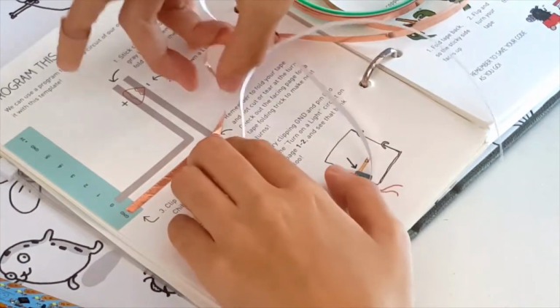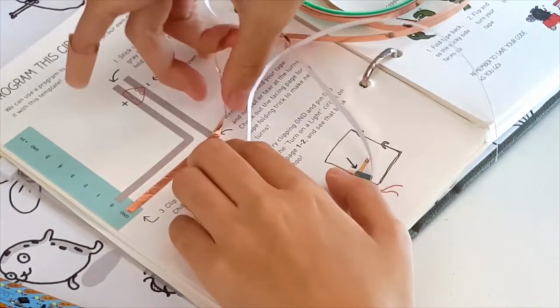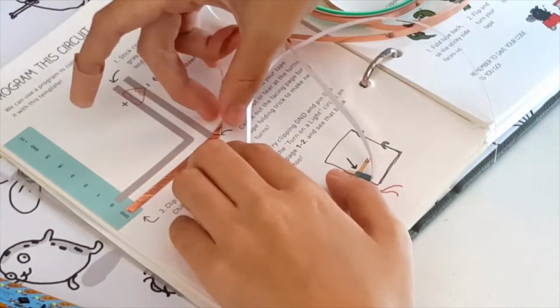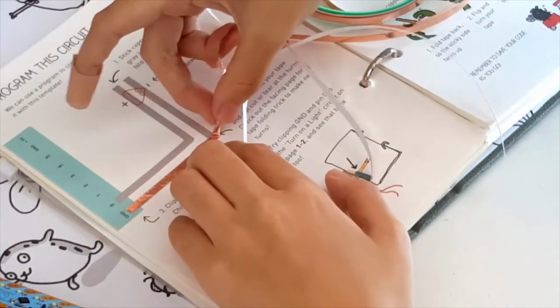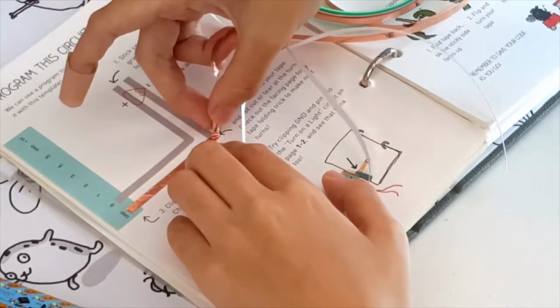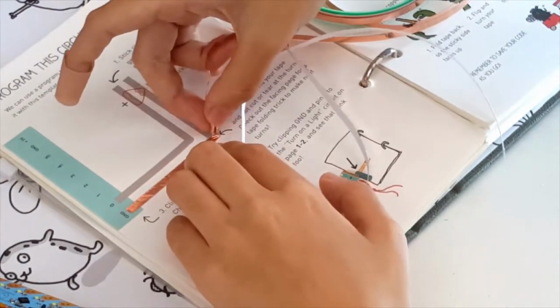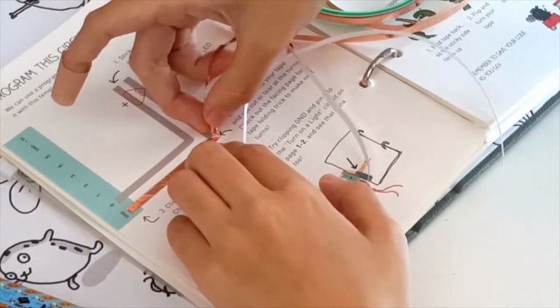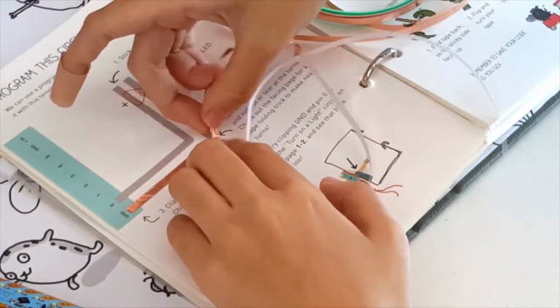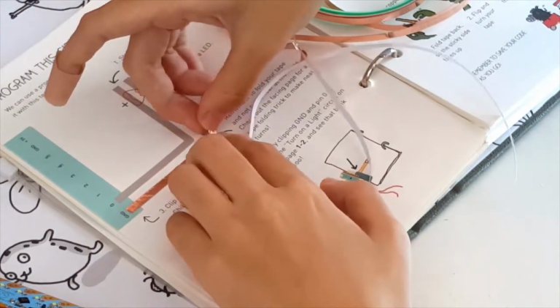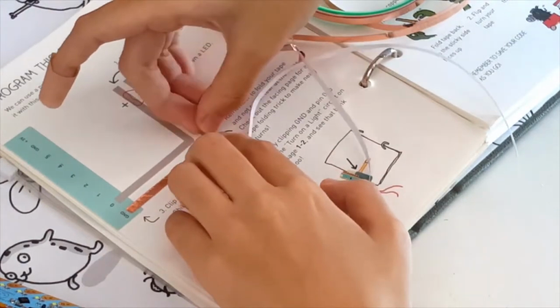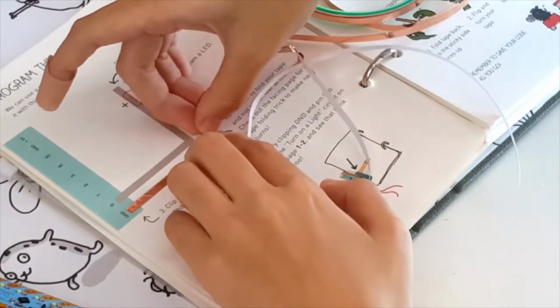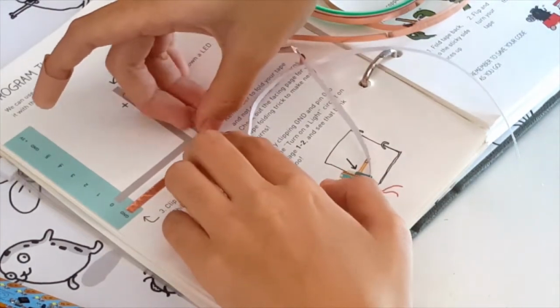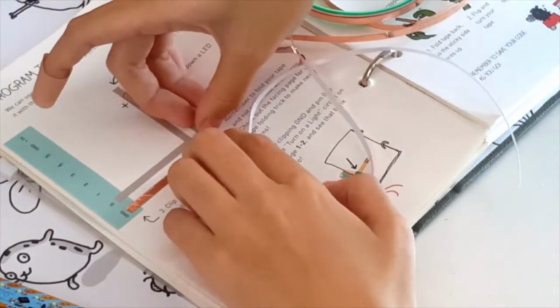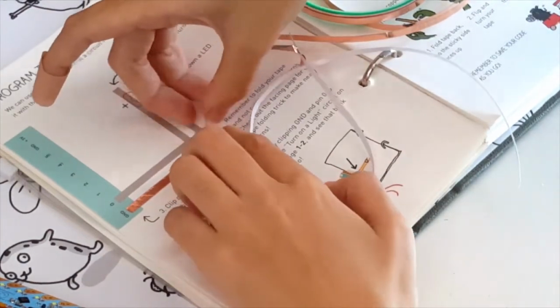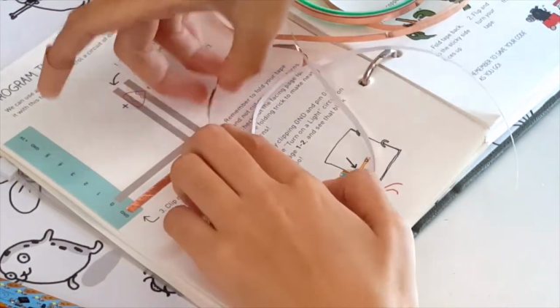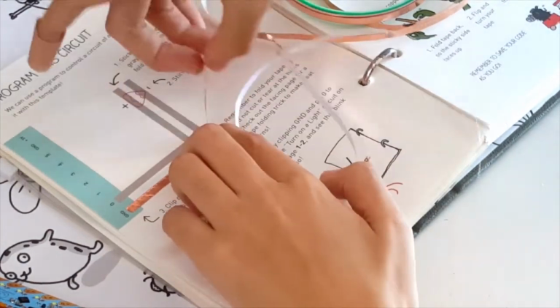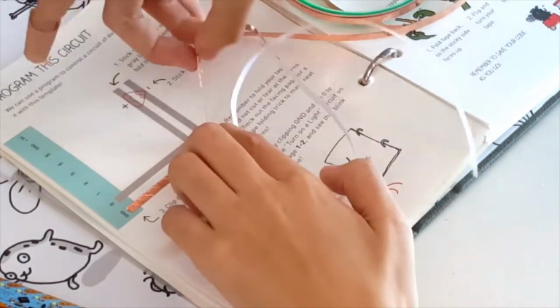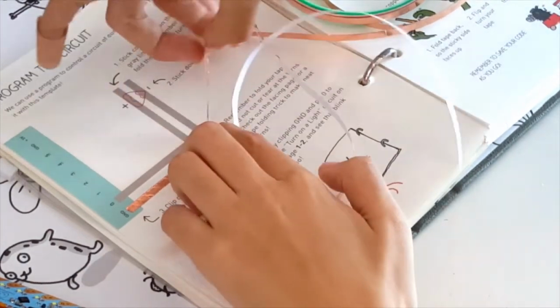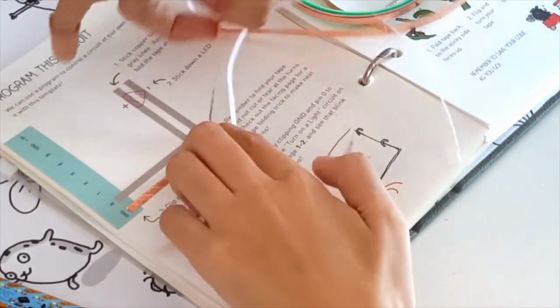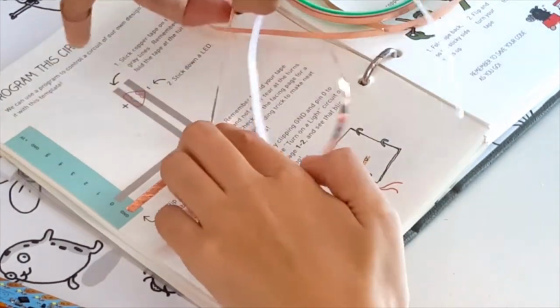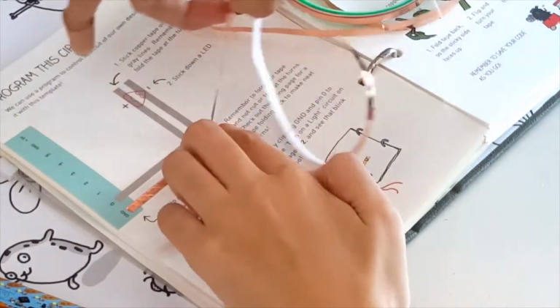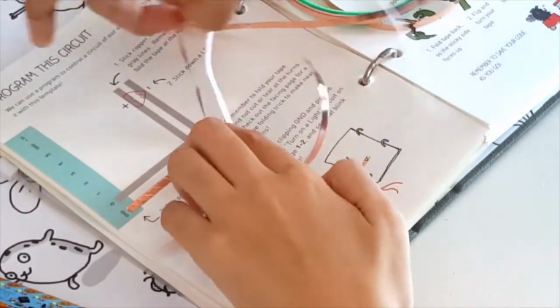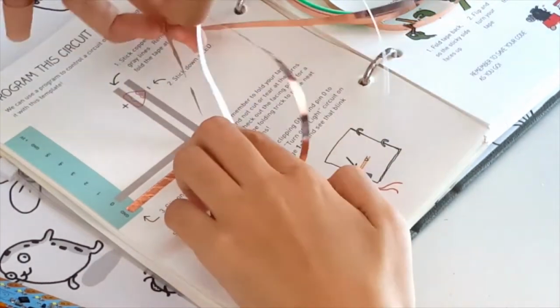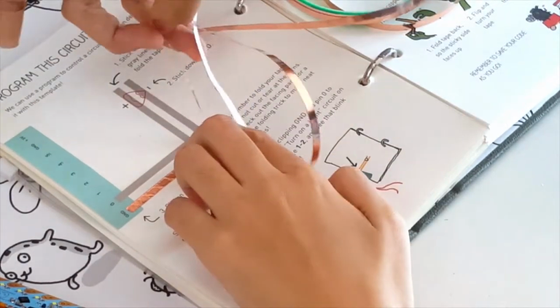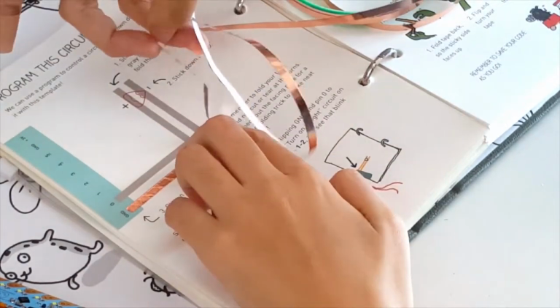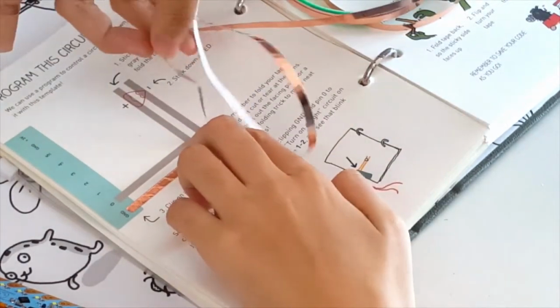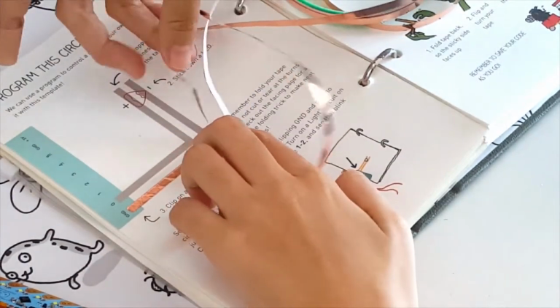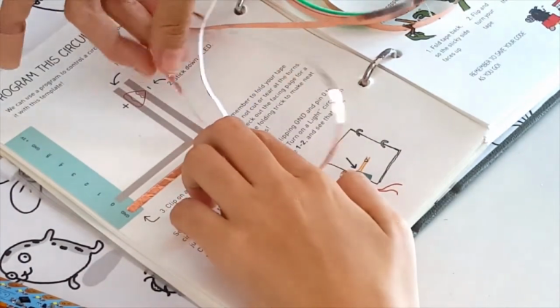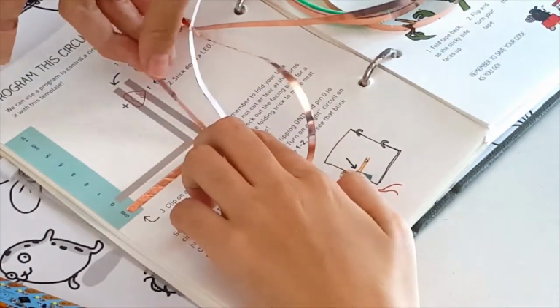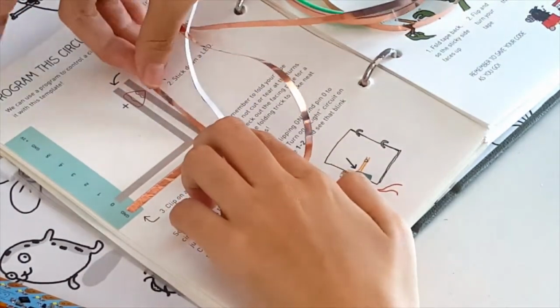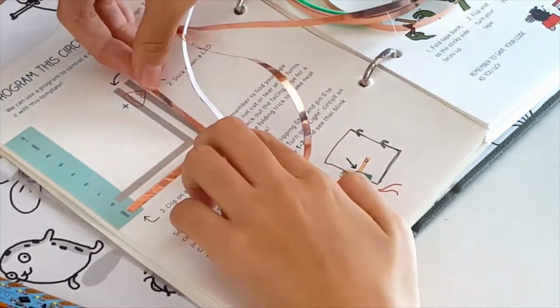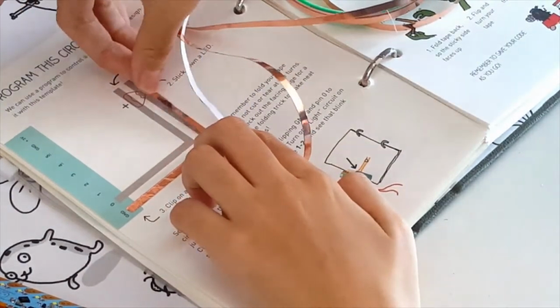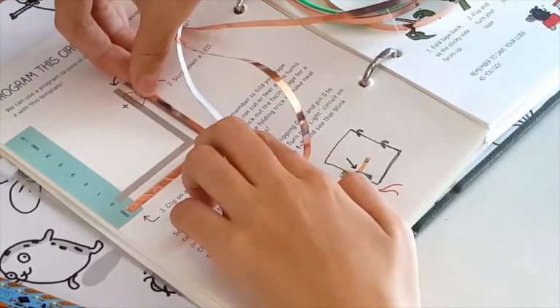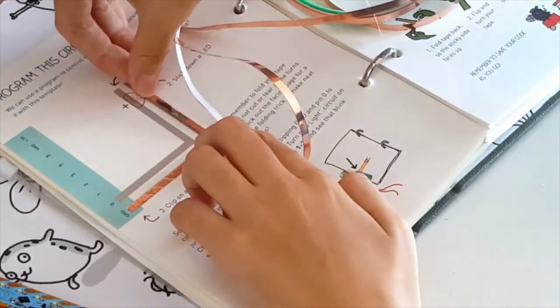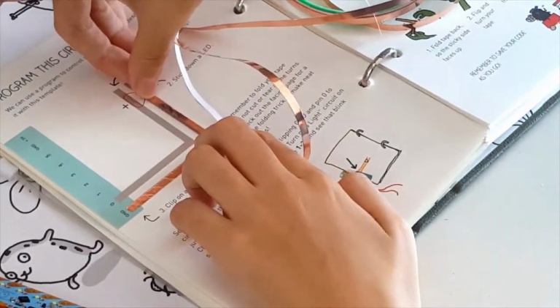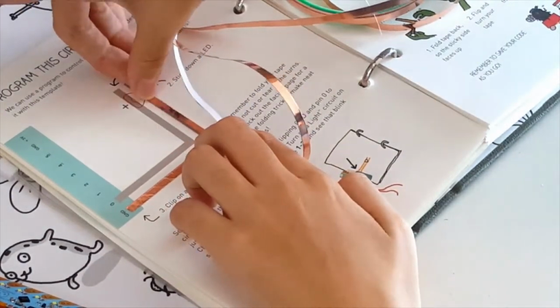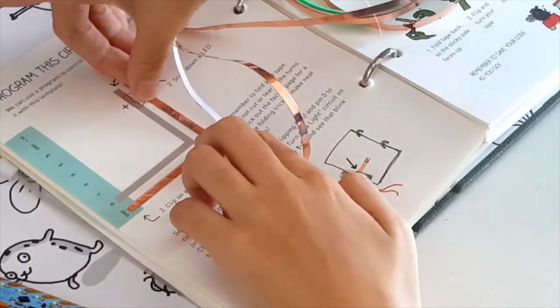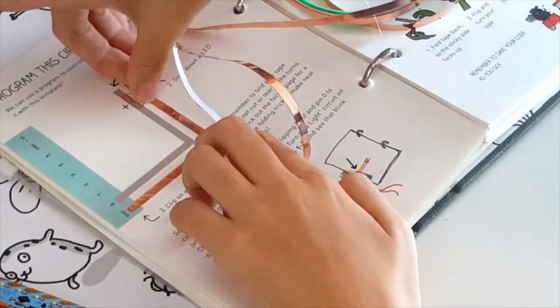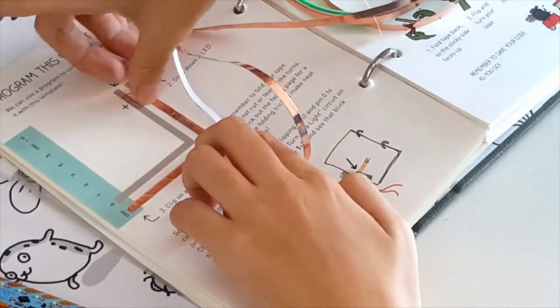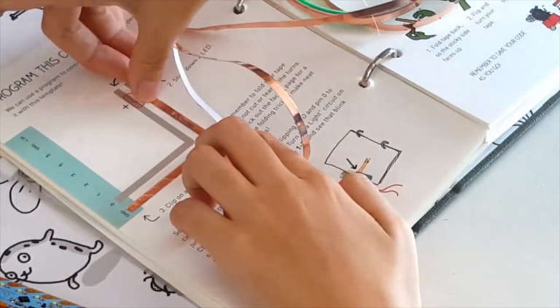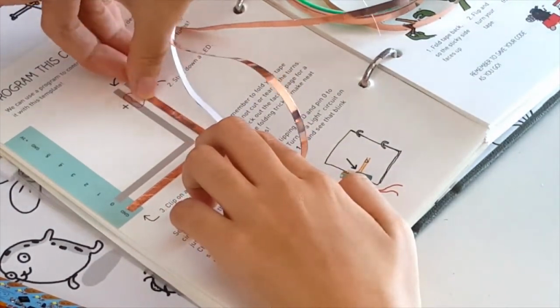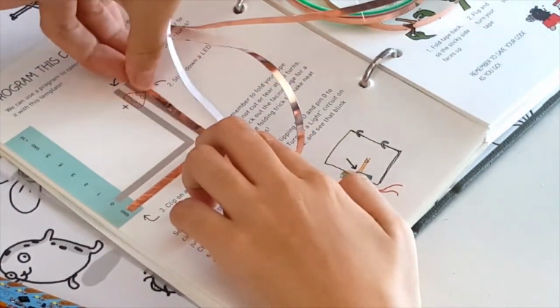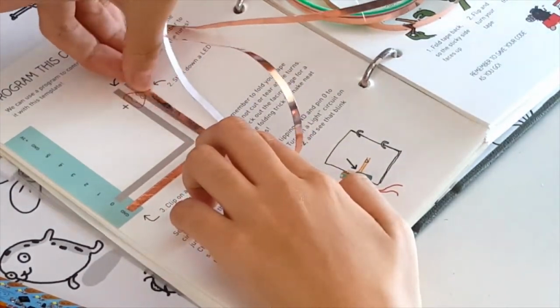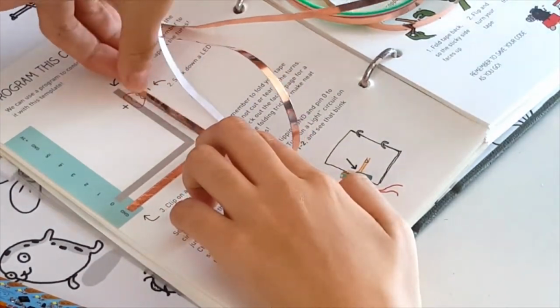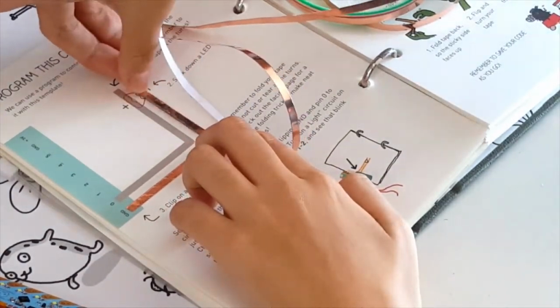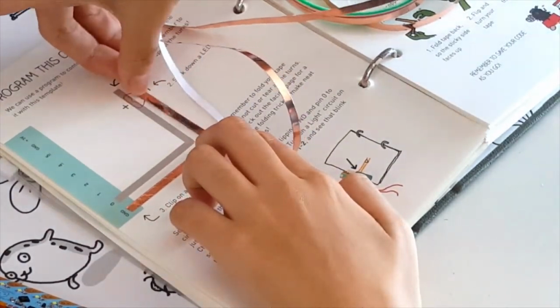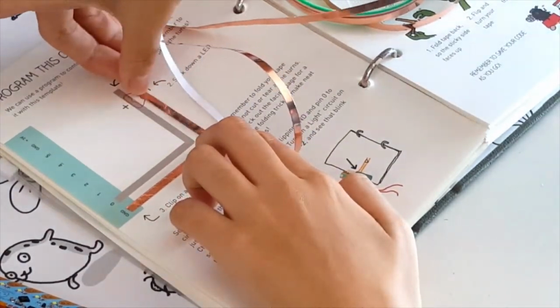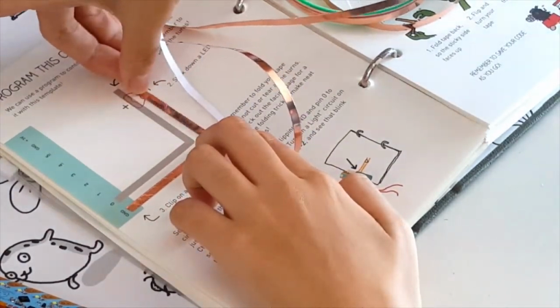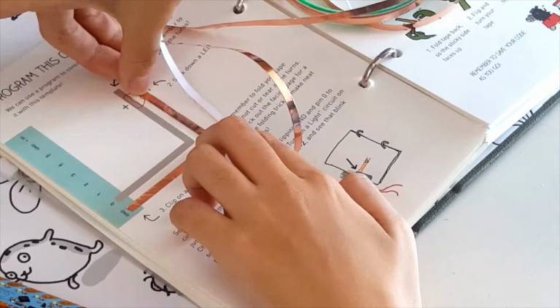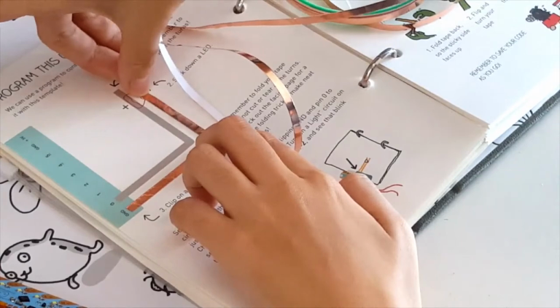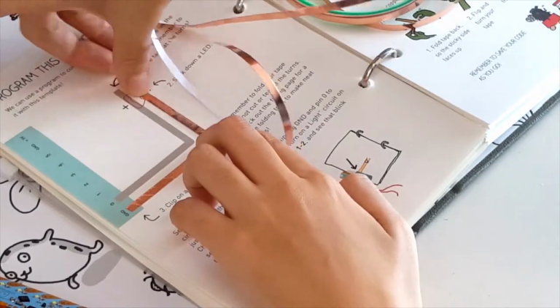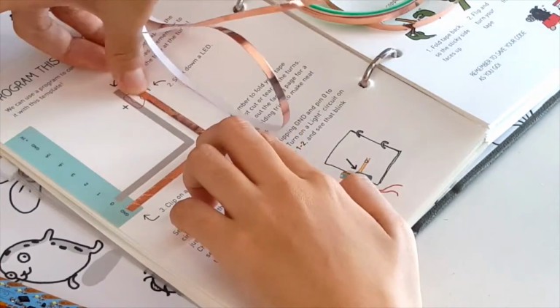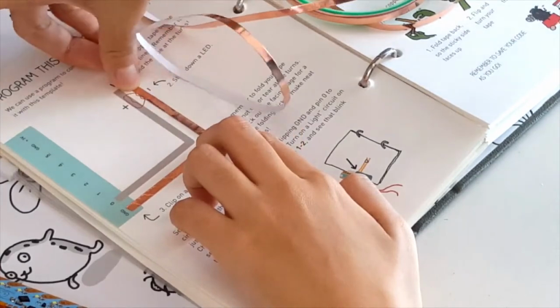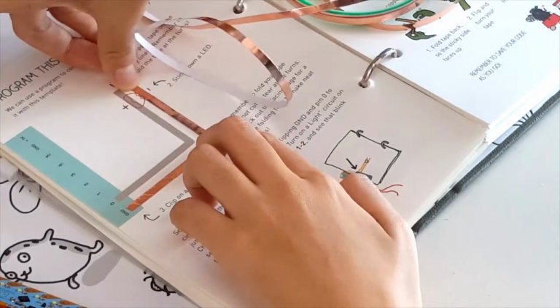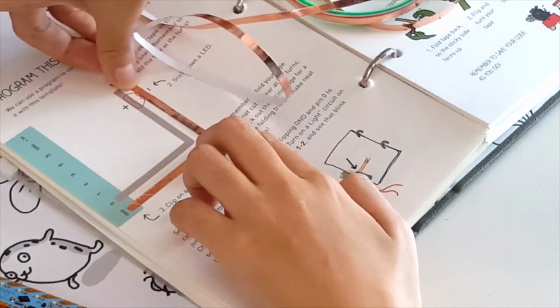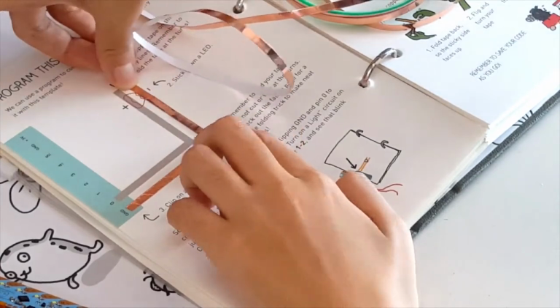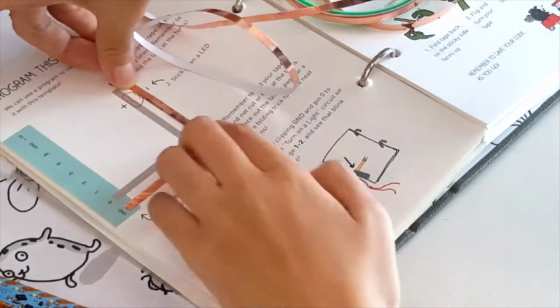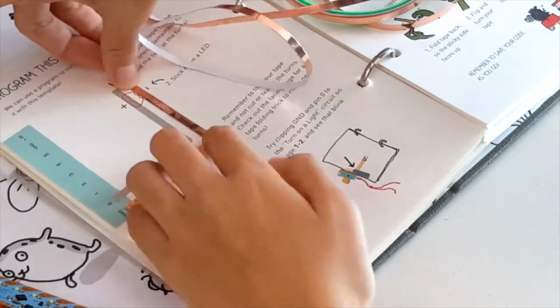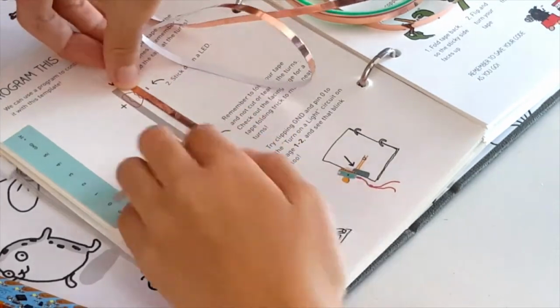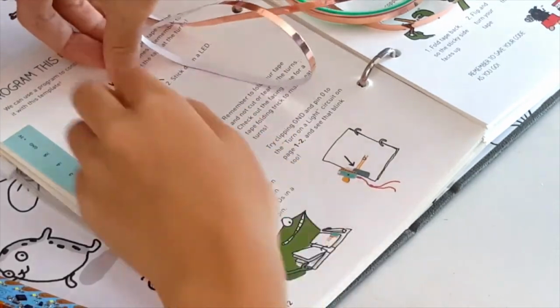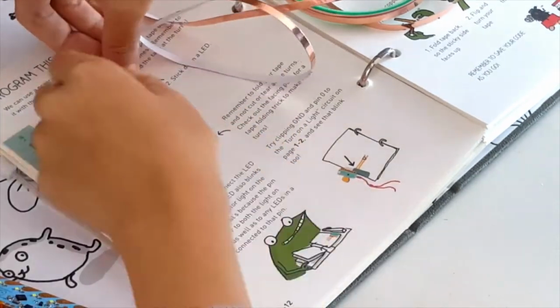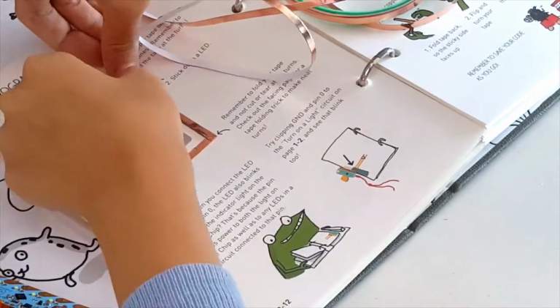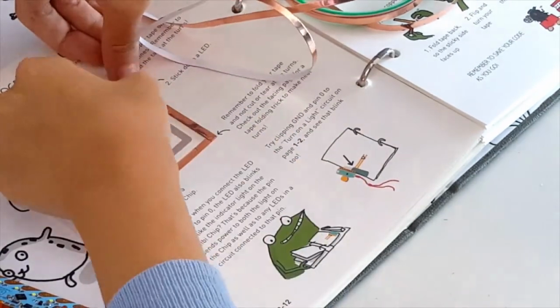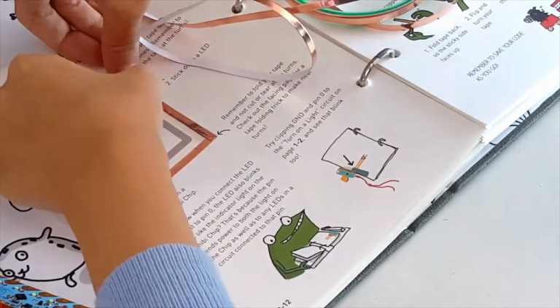Now fold the copper tape toward the final direction of the turn. The tape will line up nicely over the gray line. See?